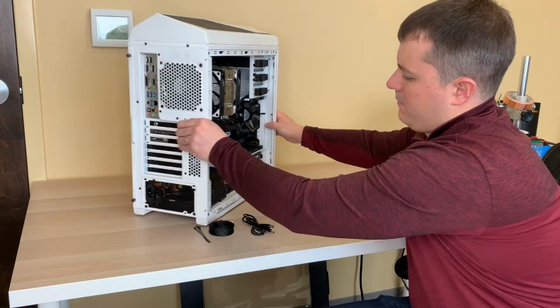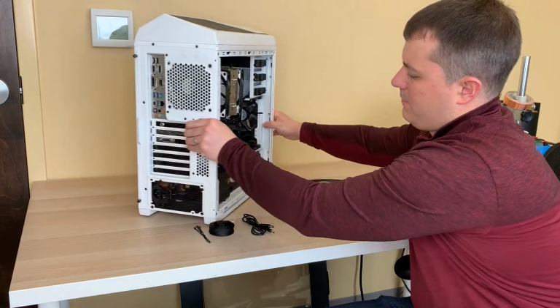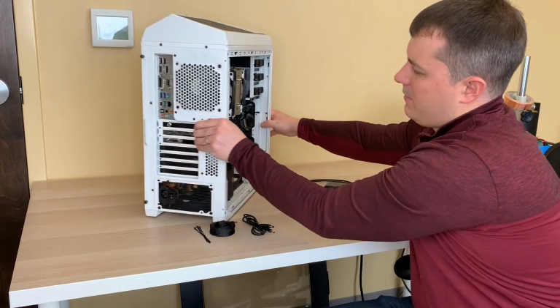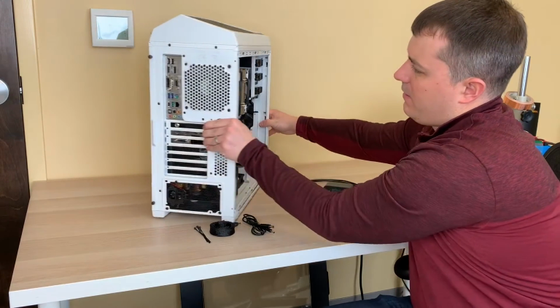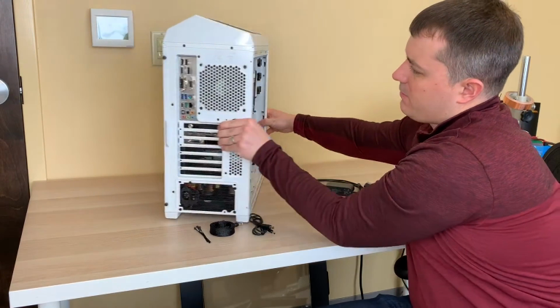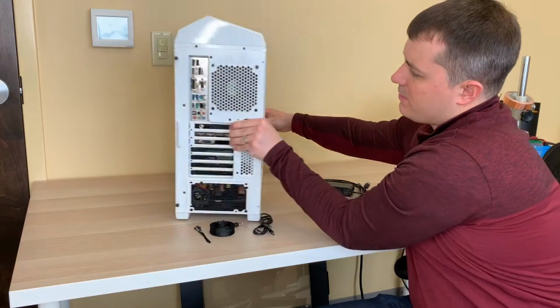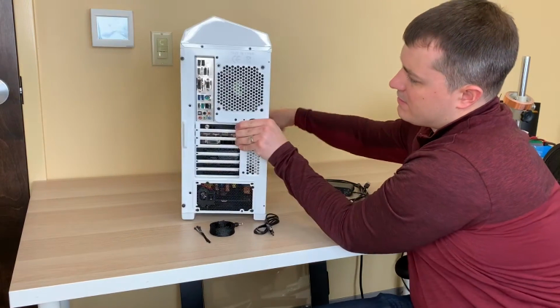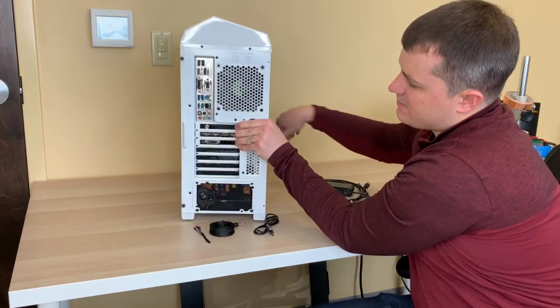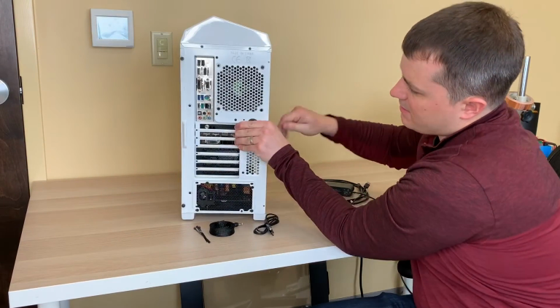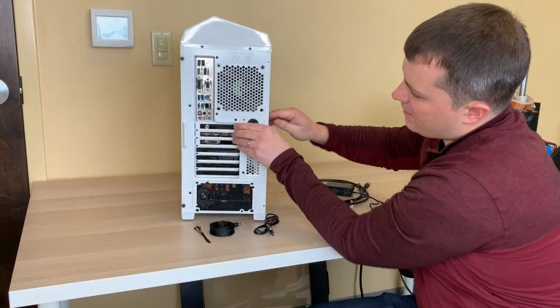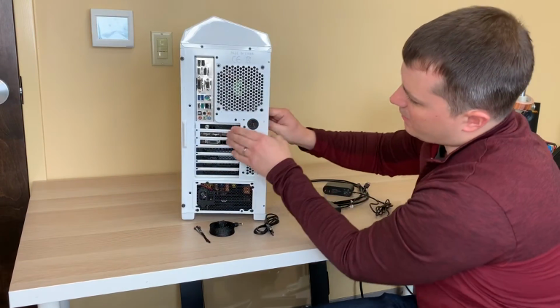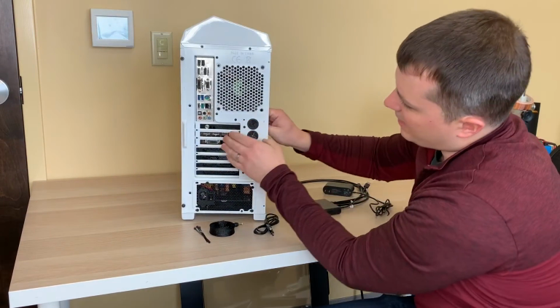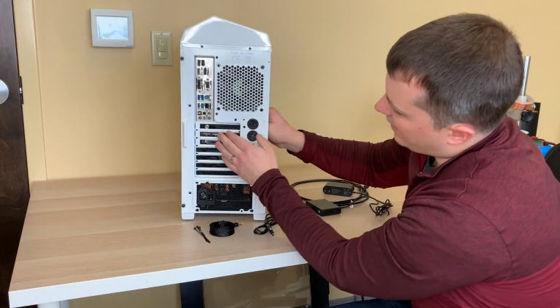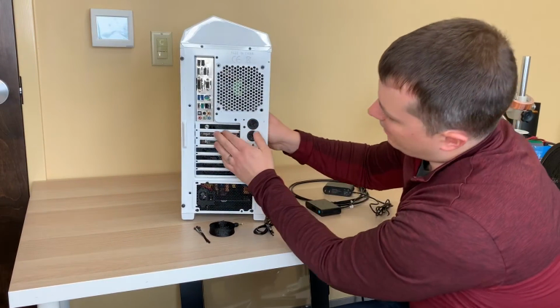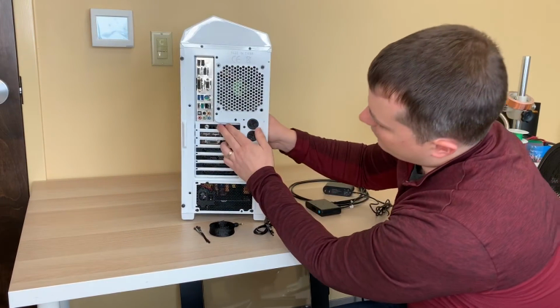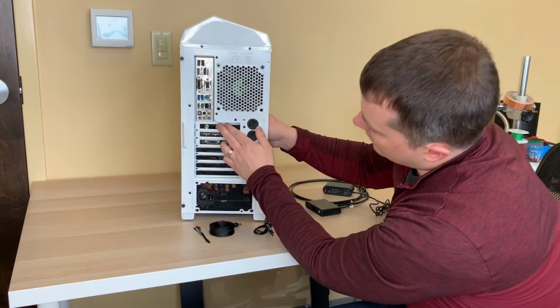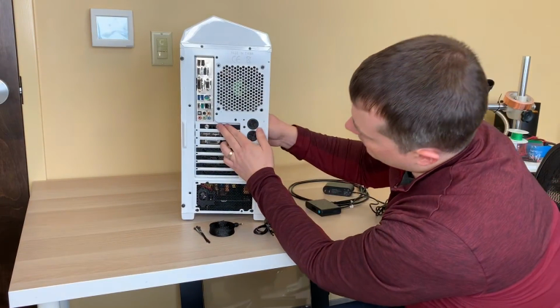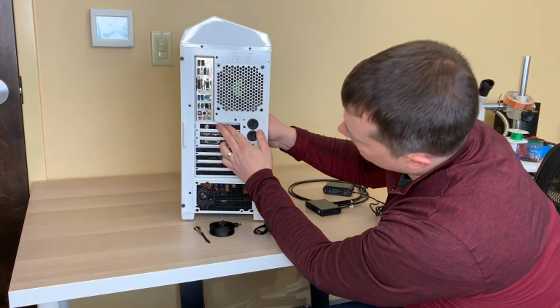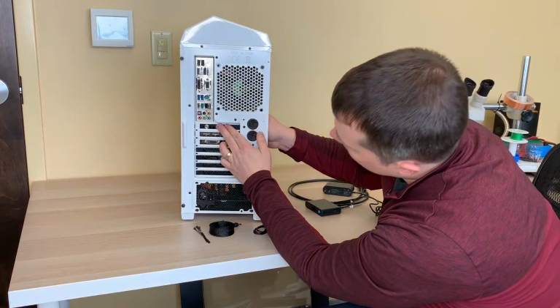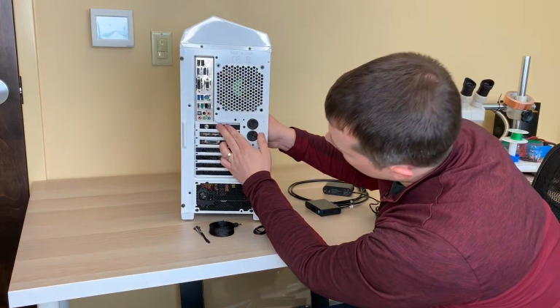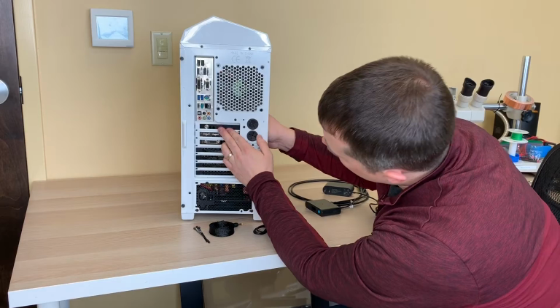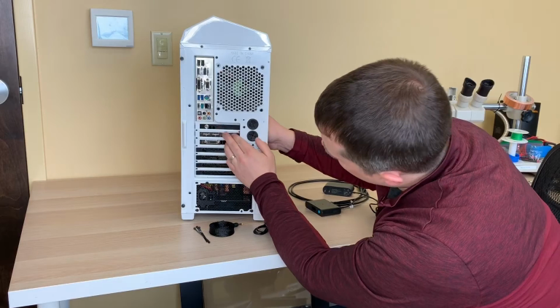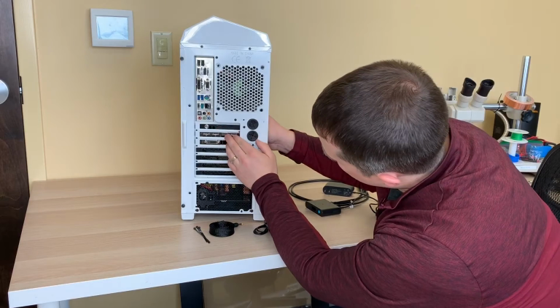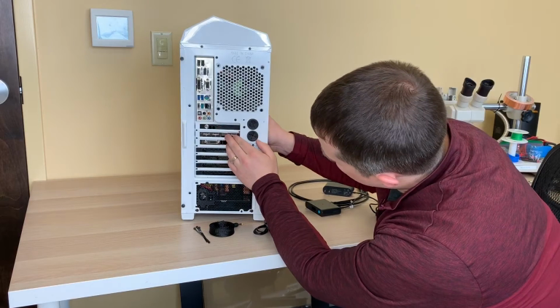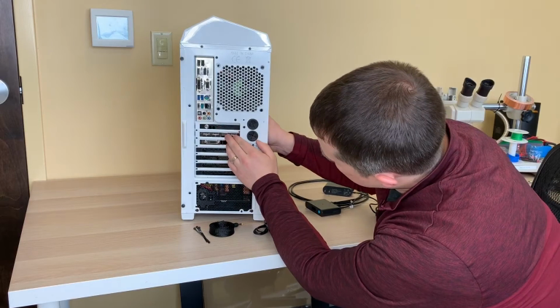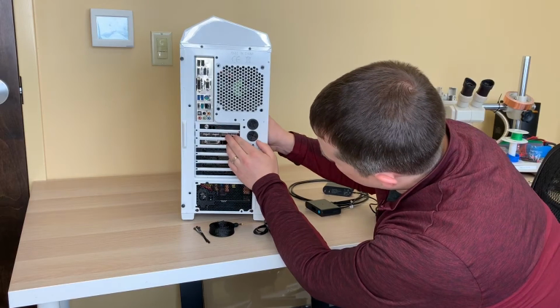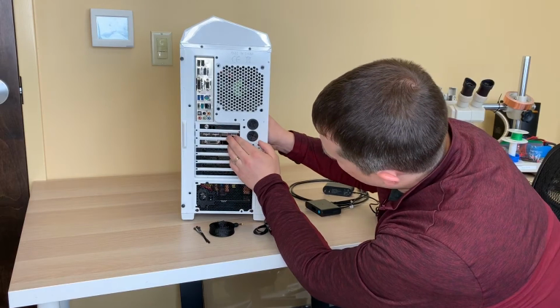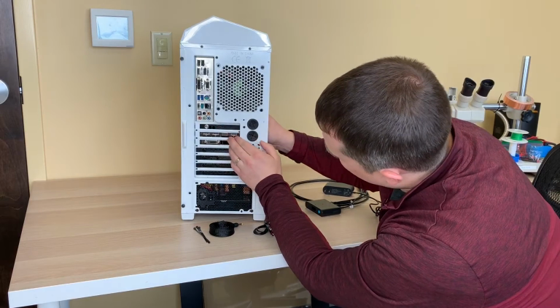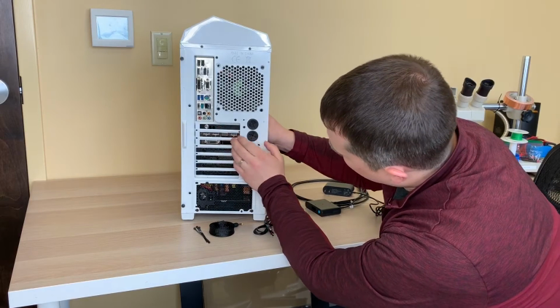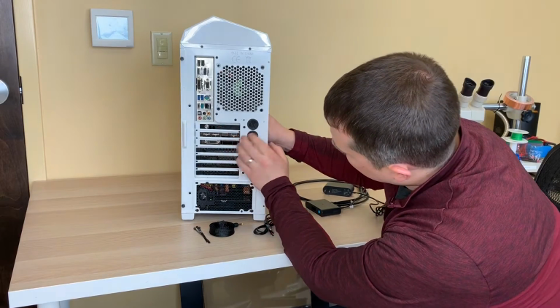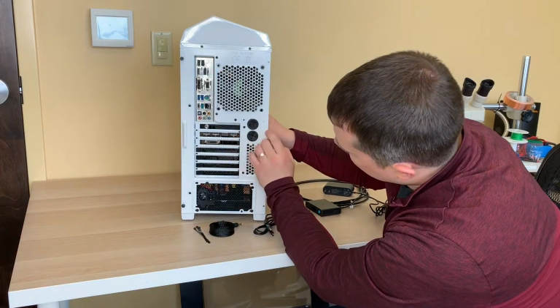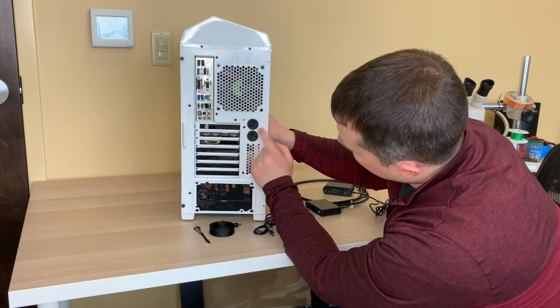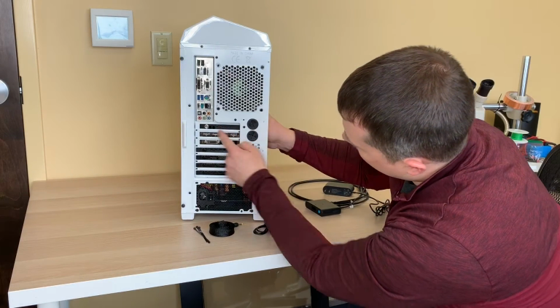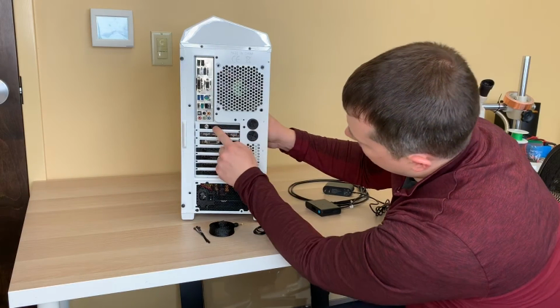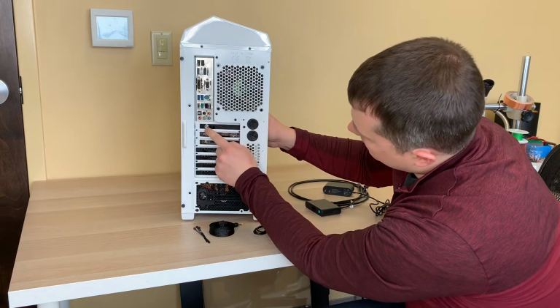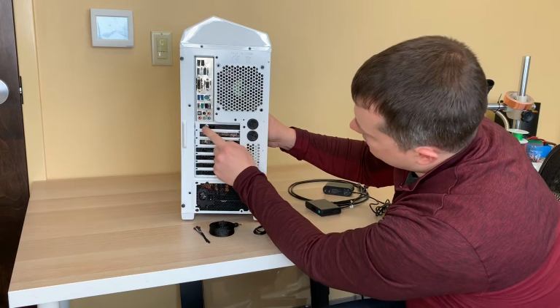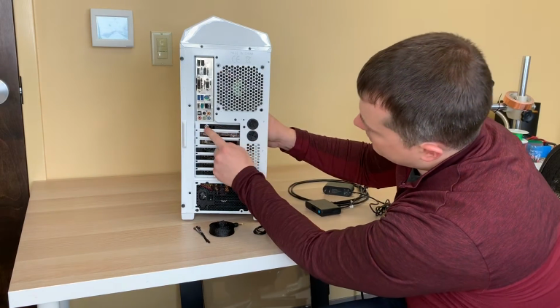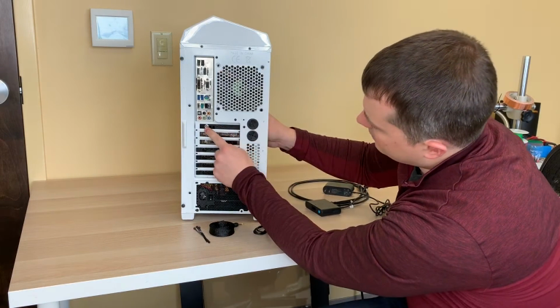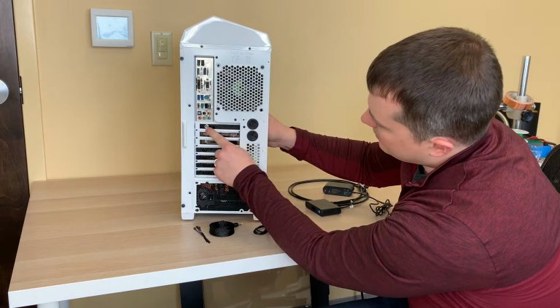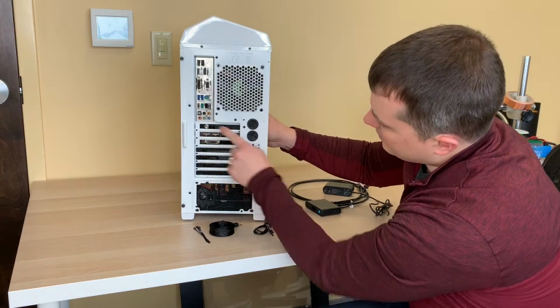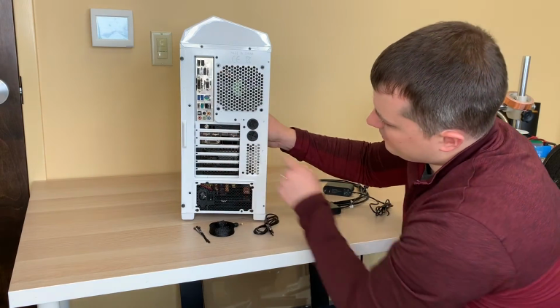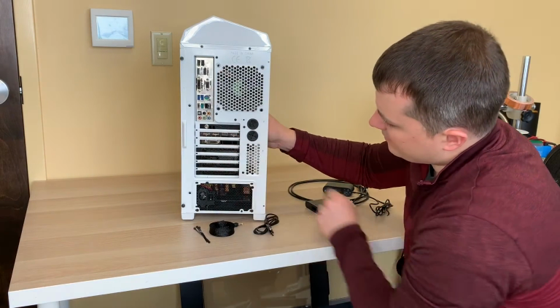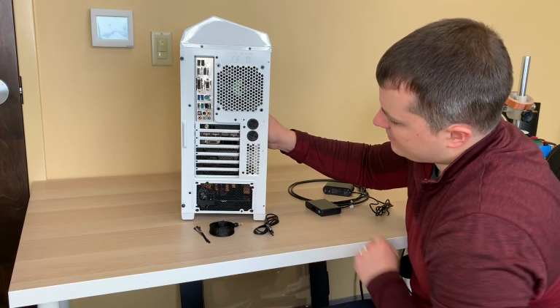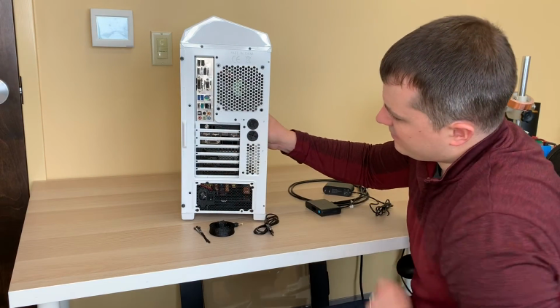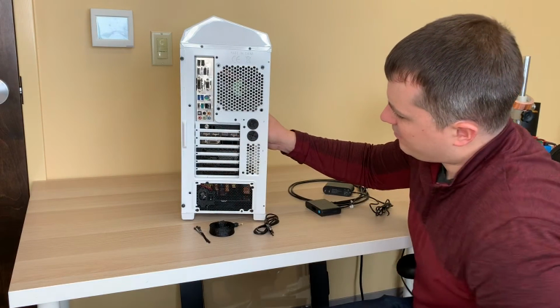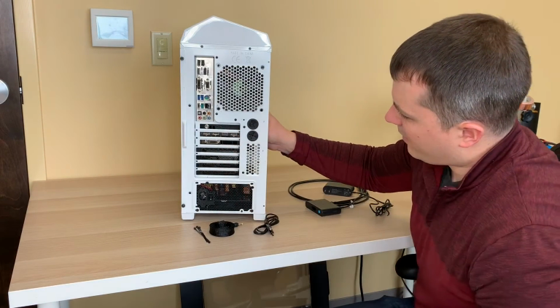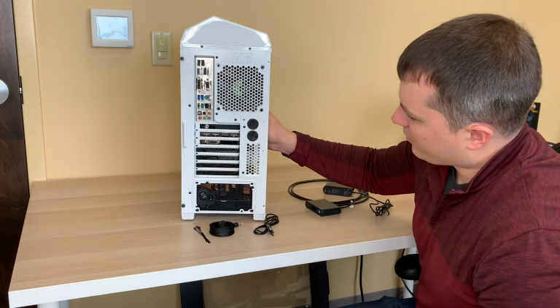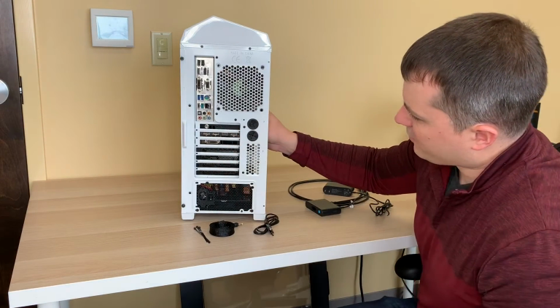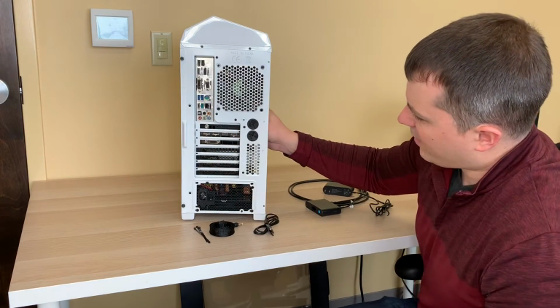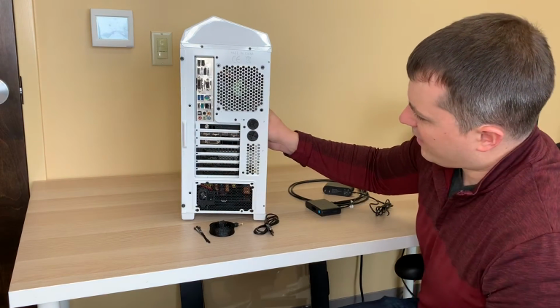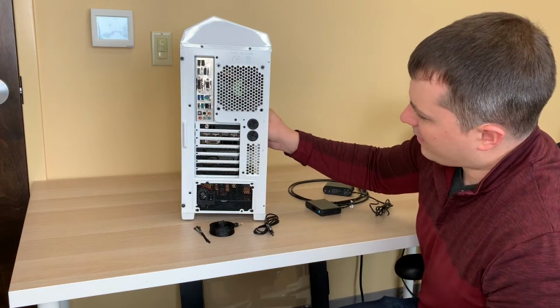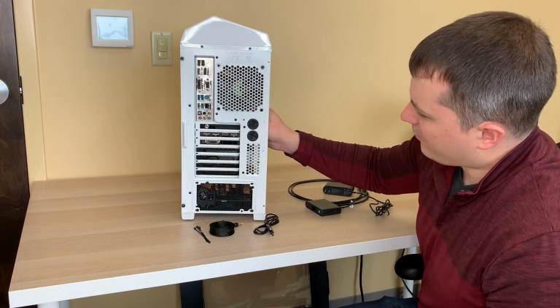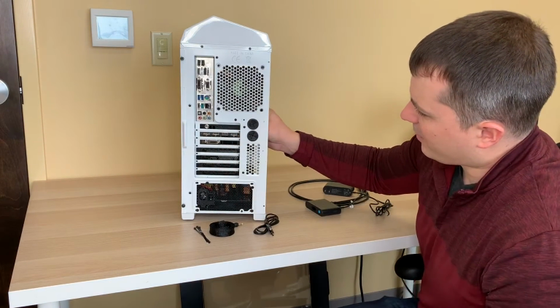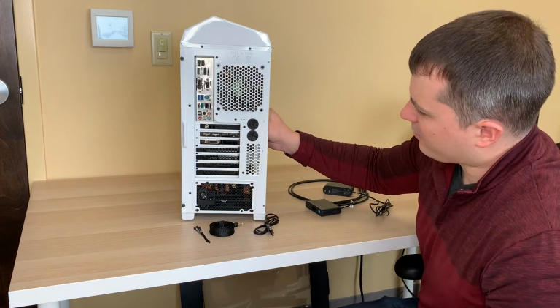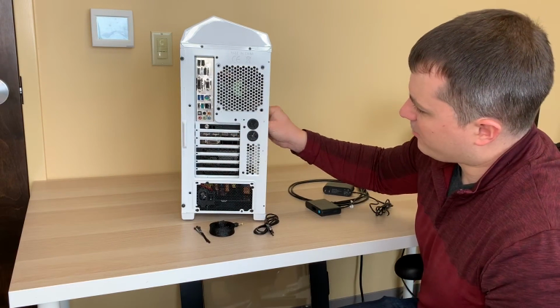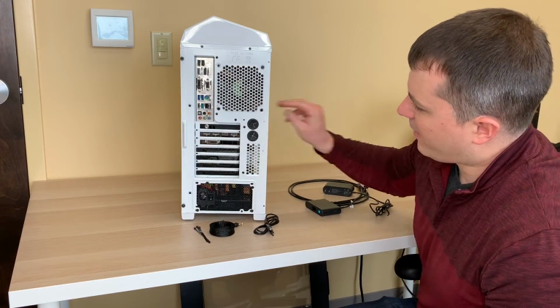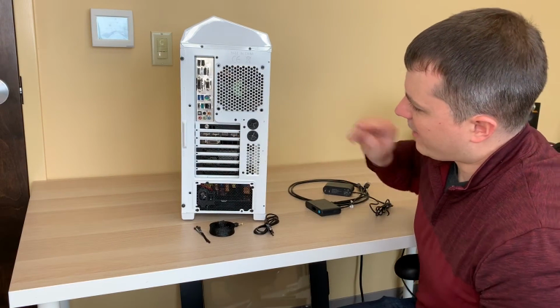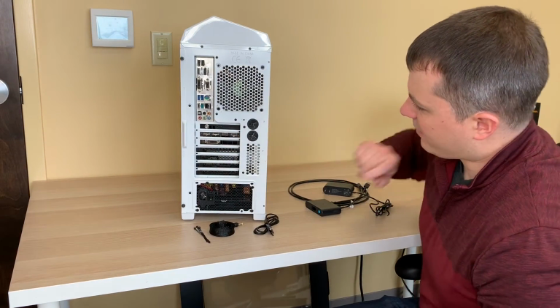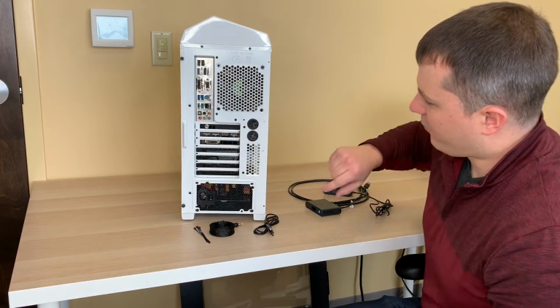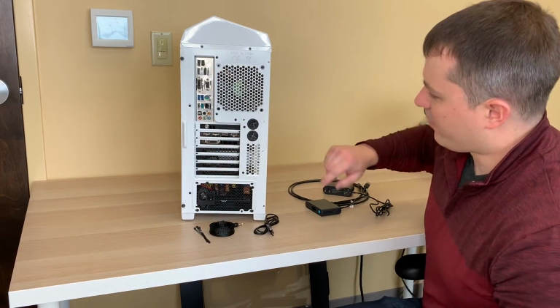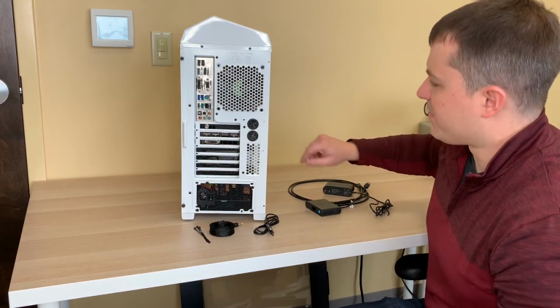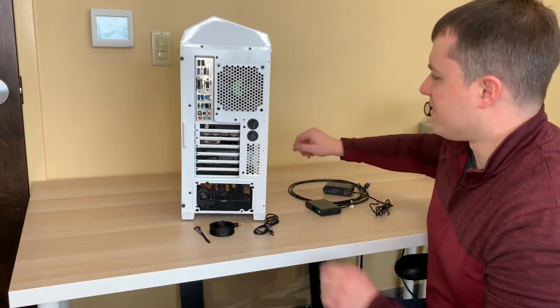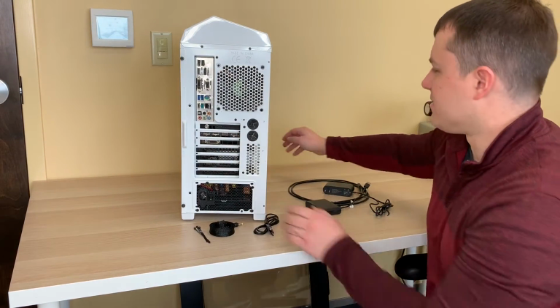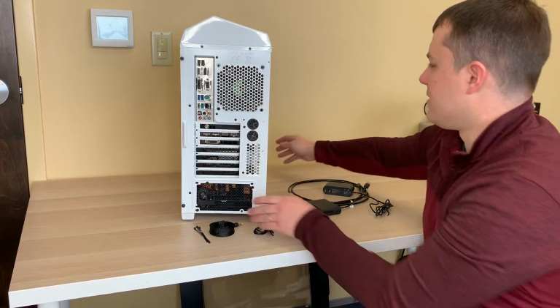Then plug the SATA connection into one of the PC power supply ports. Now you can see that we have a PCI bracket with the DC power jack coming off the back of our PC.